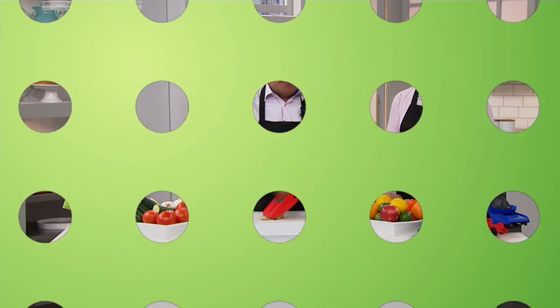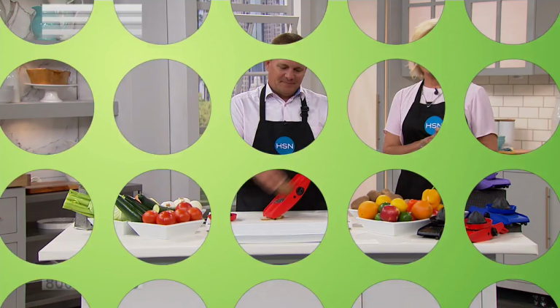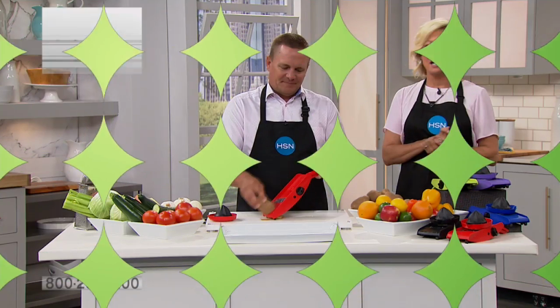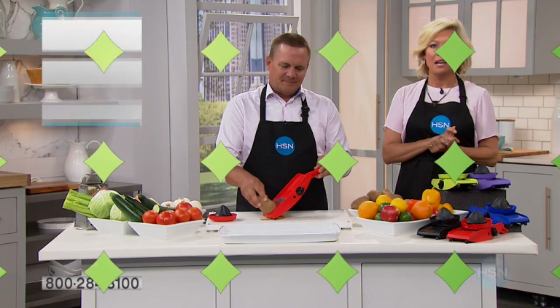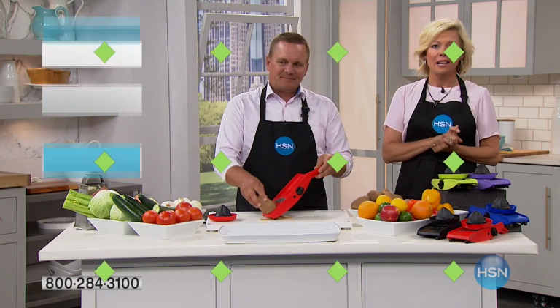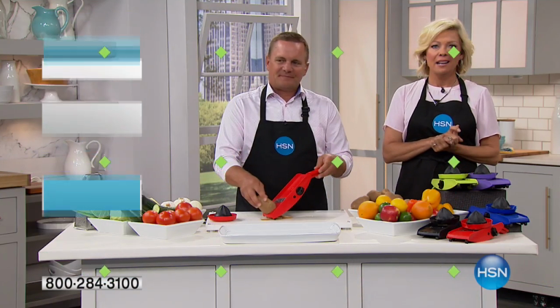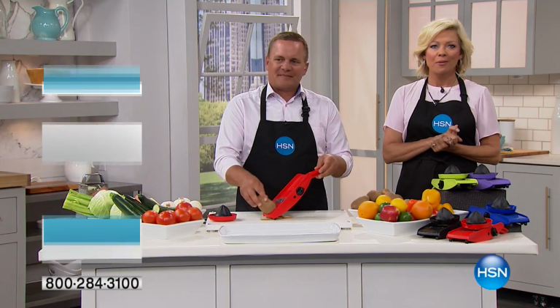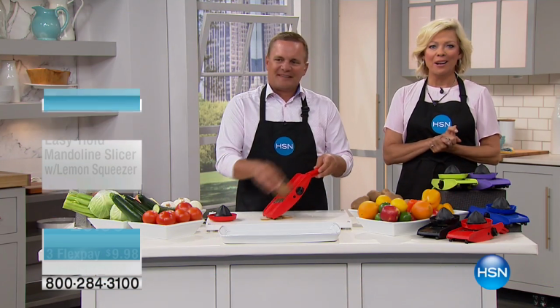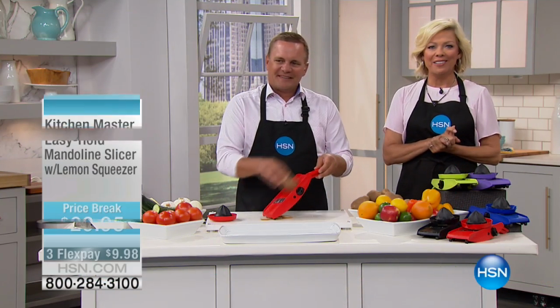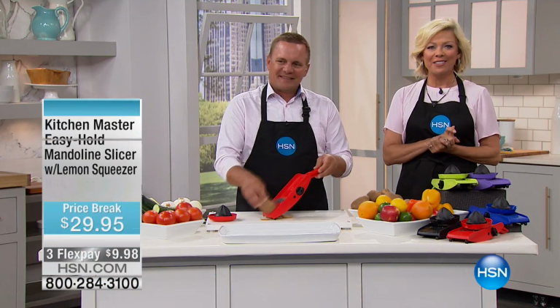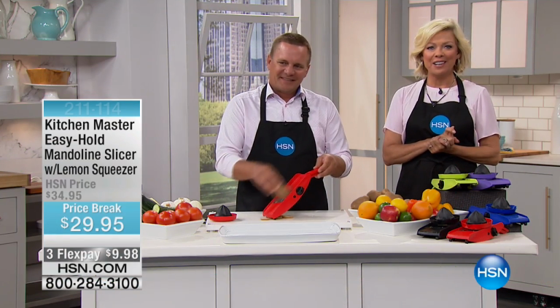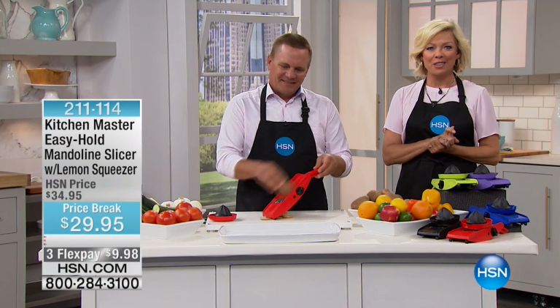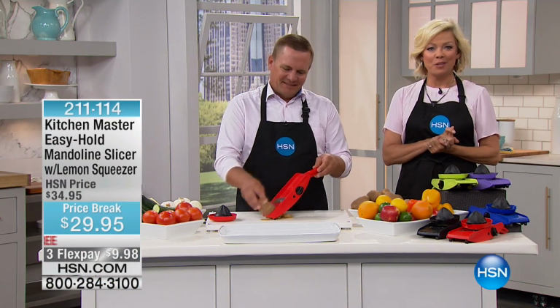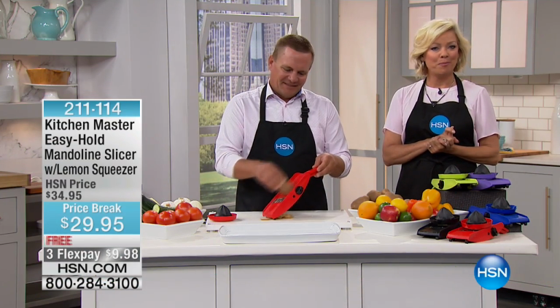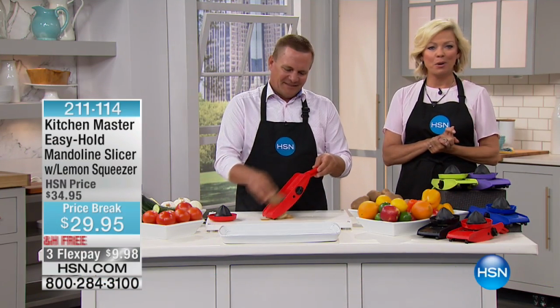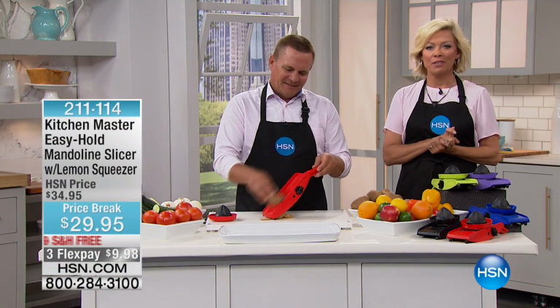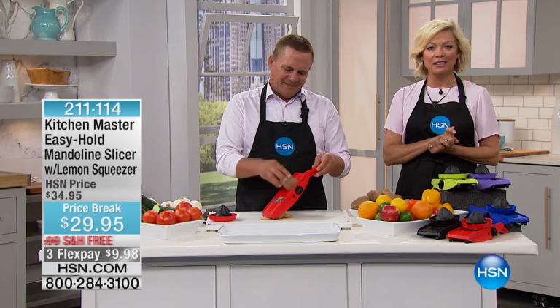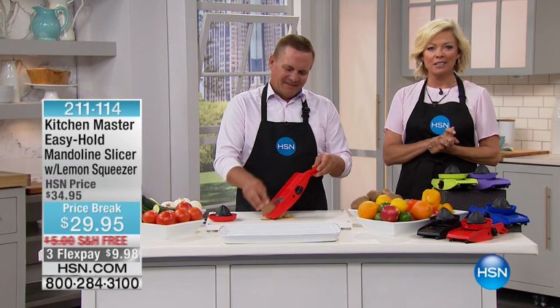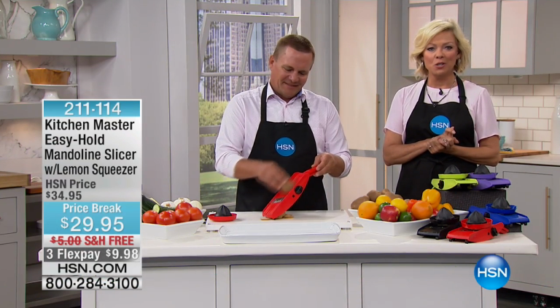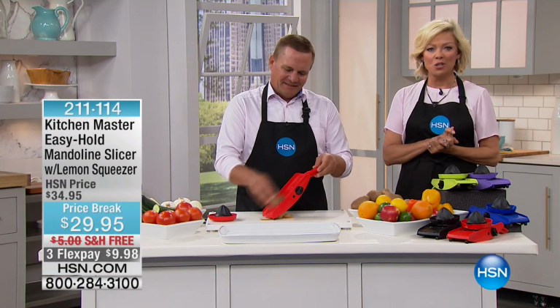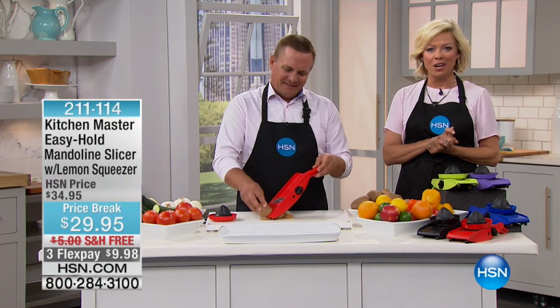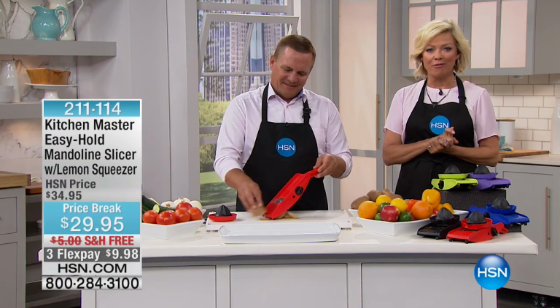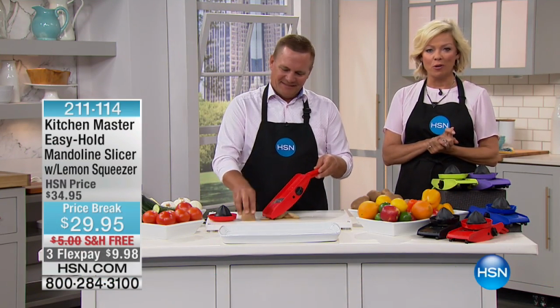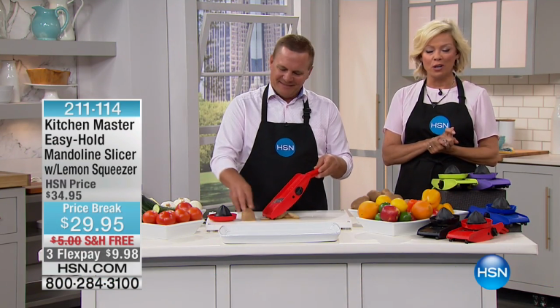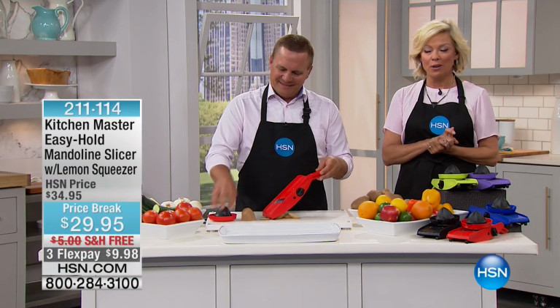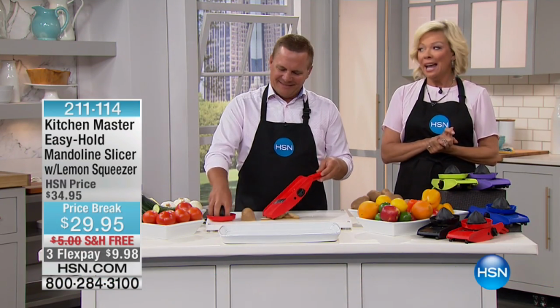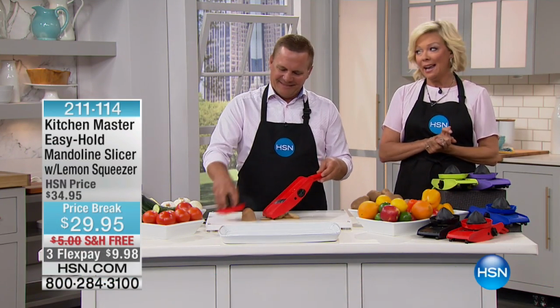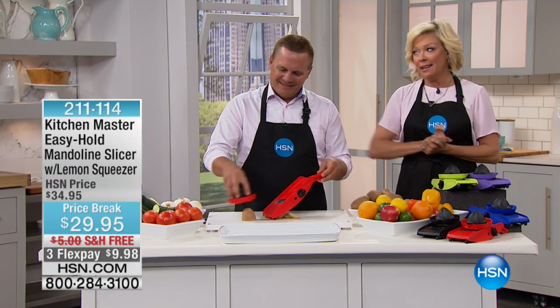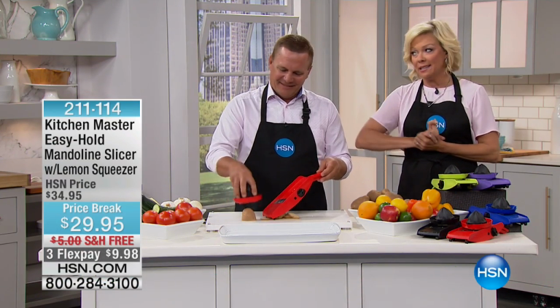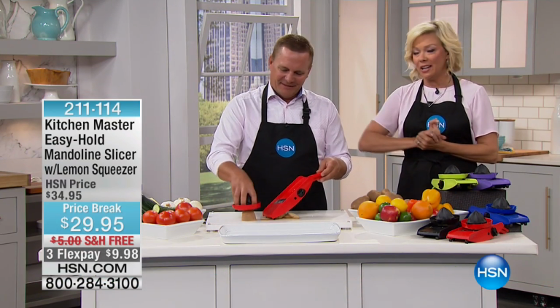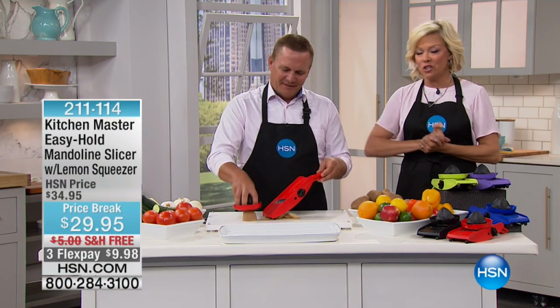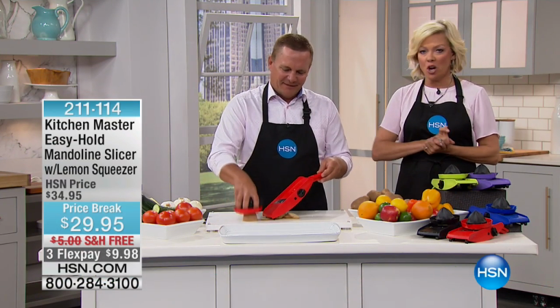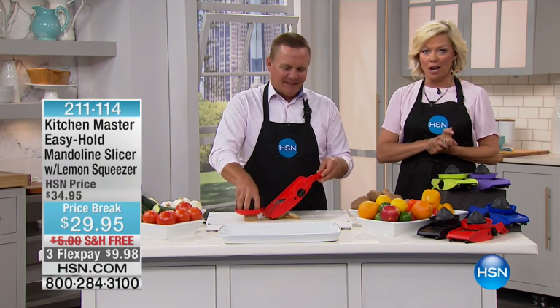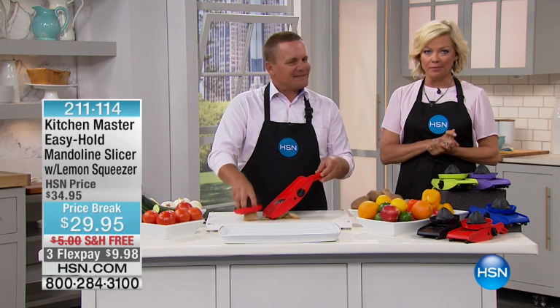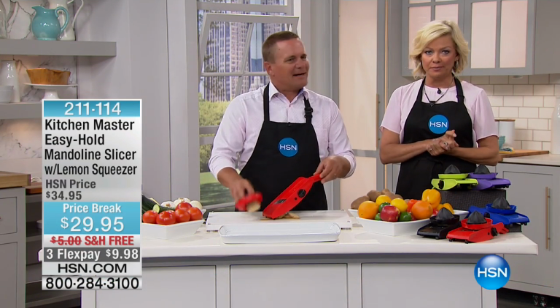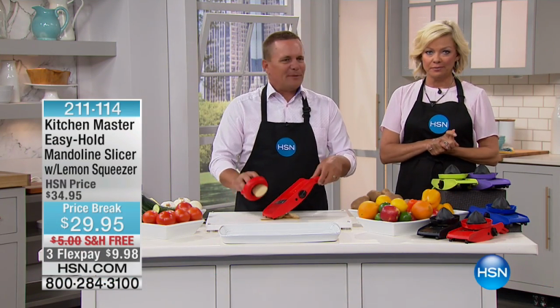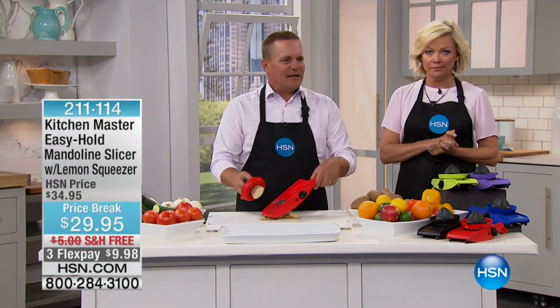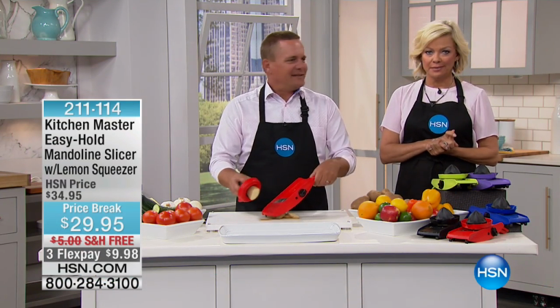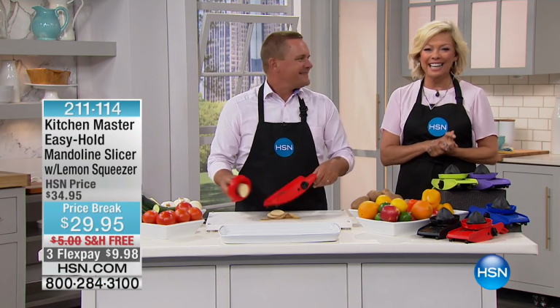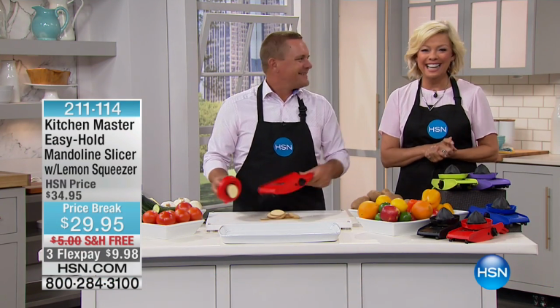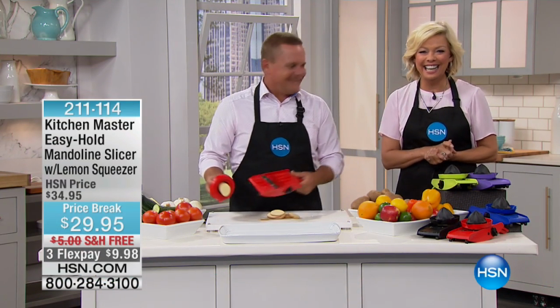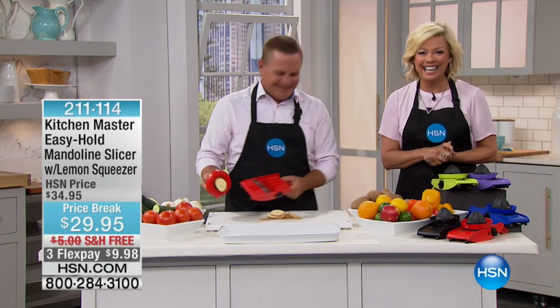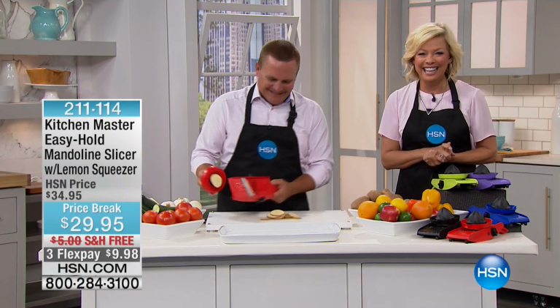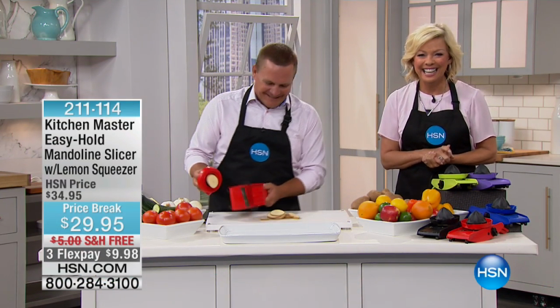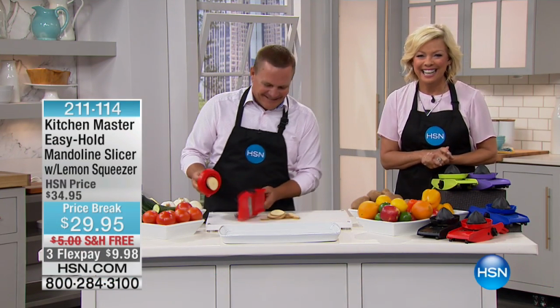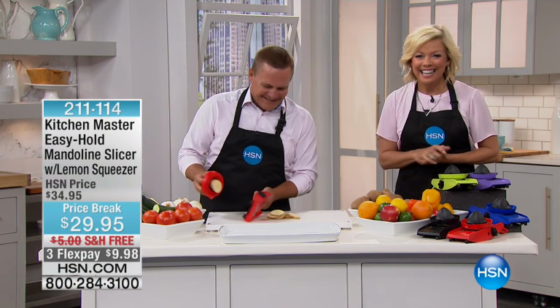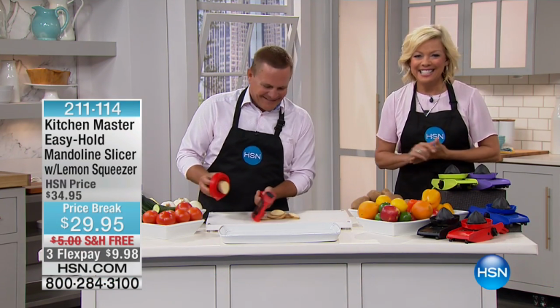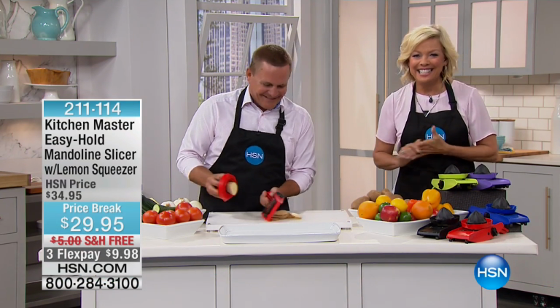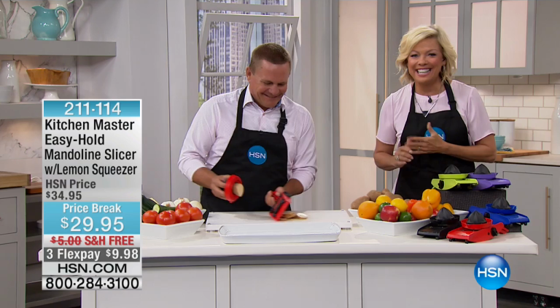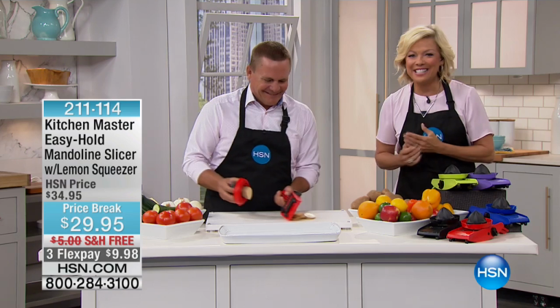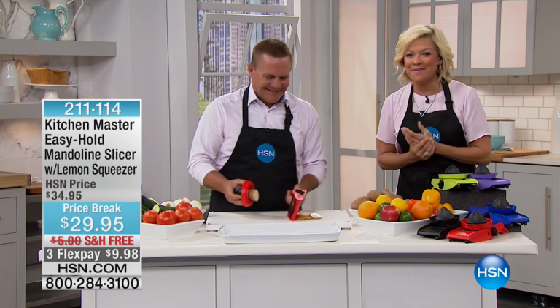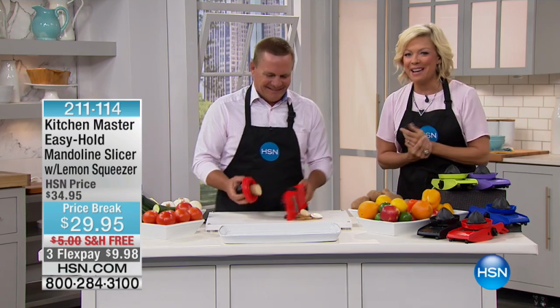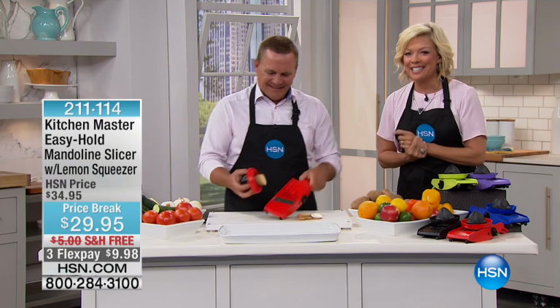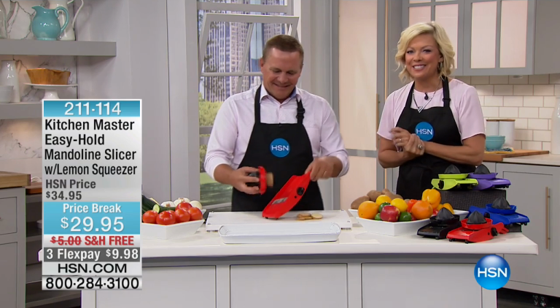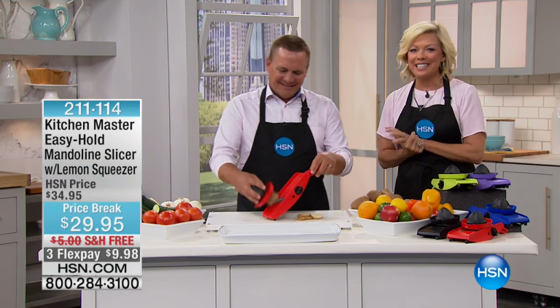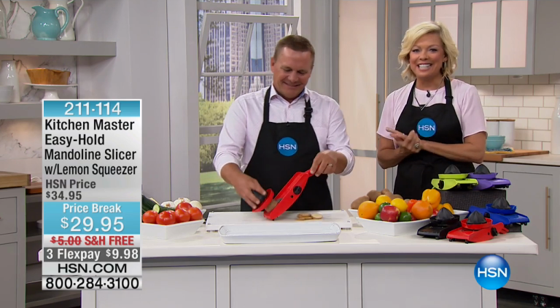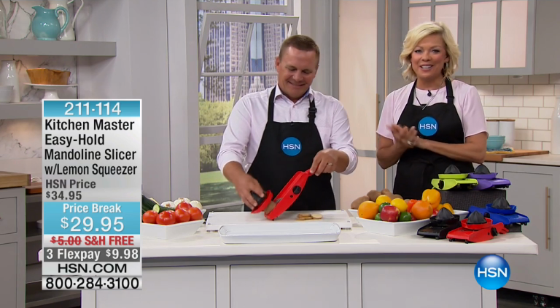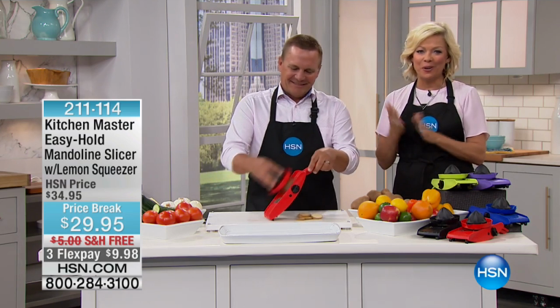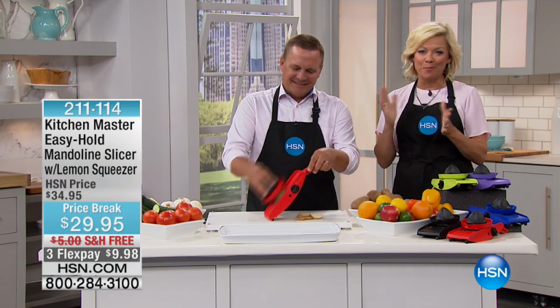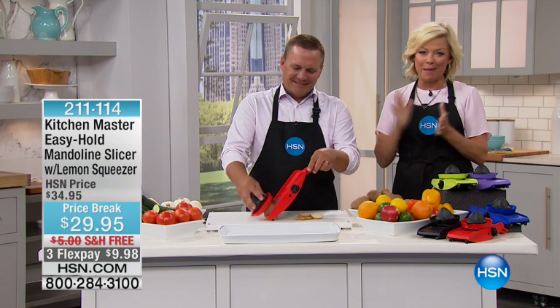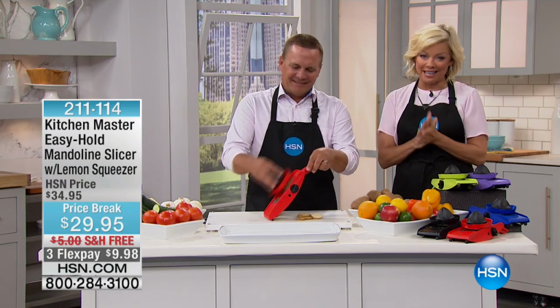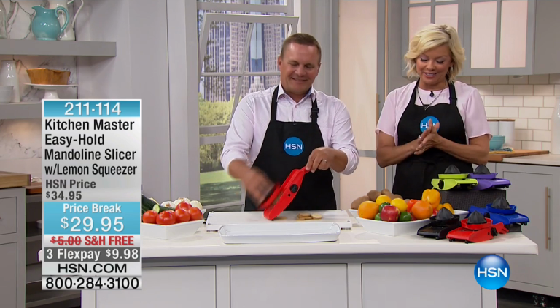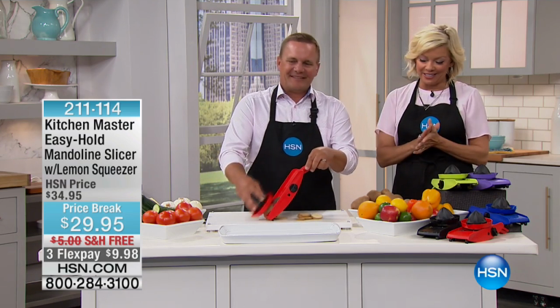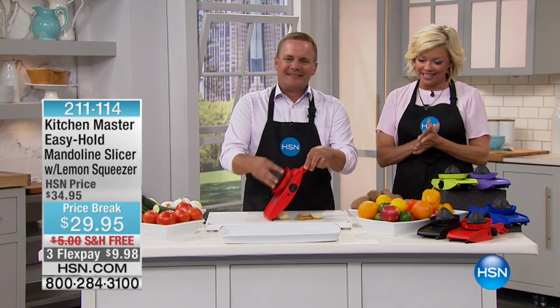We've got the perfect little sous chef for you, and it's not John, it's not me. It's the Kitchen Master Easy Hold Mandolin.